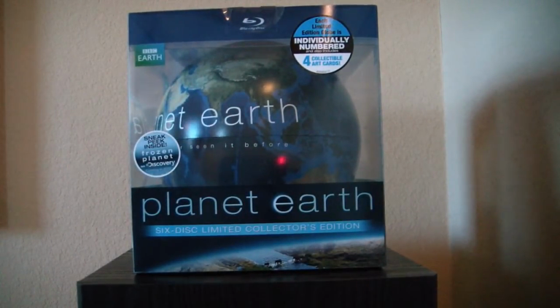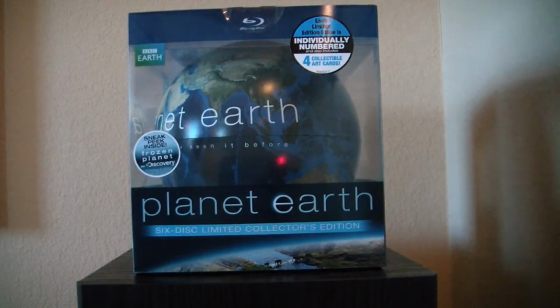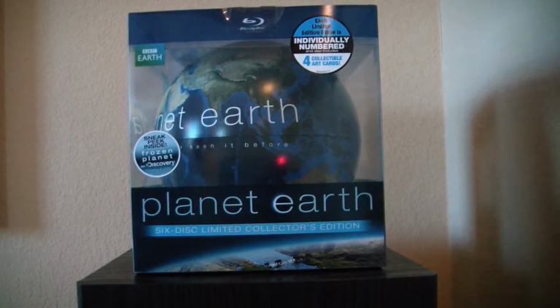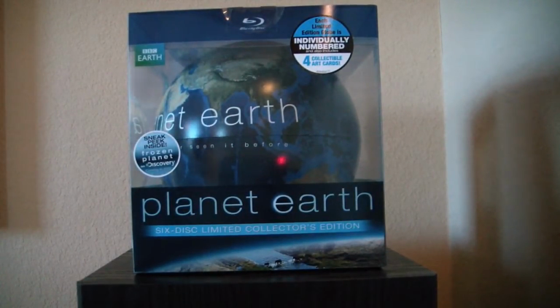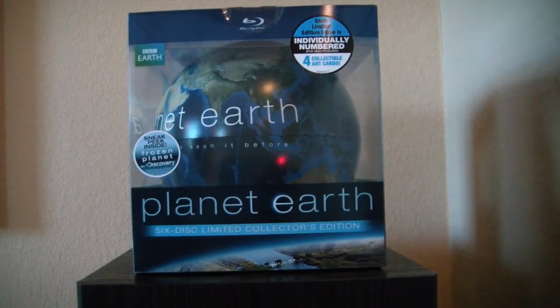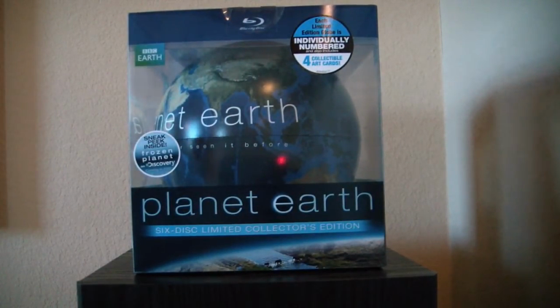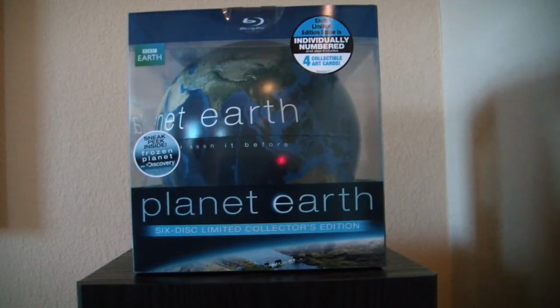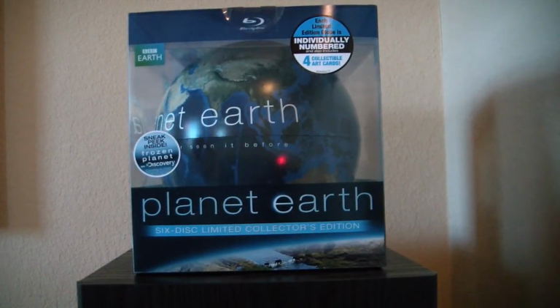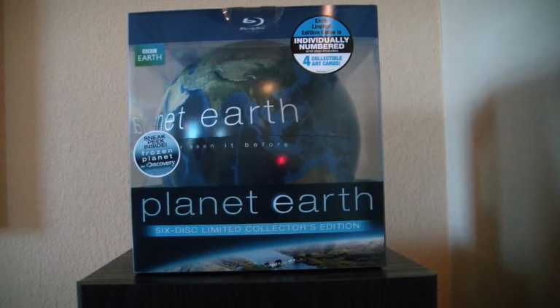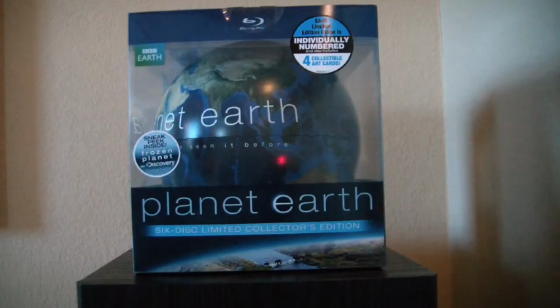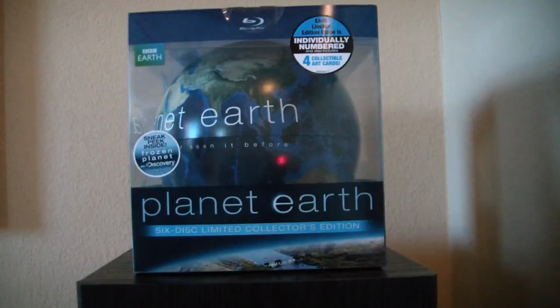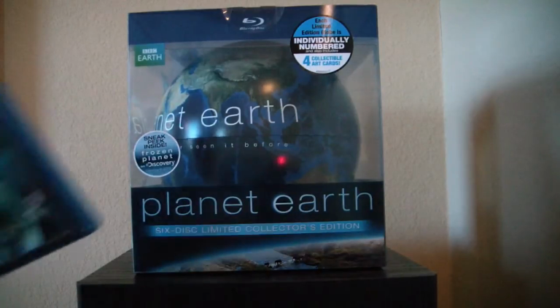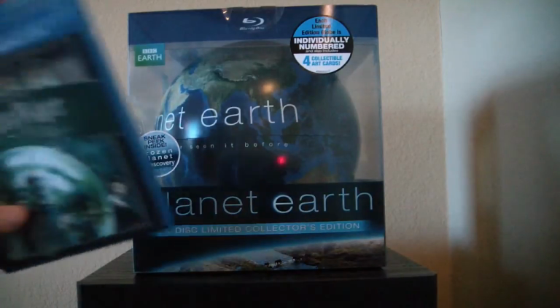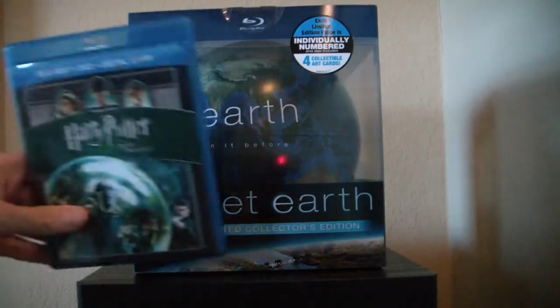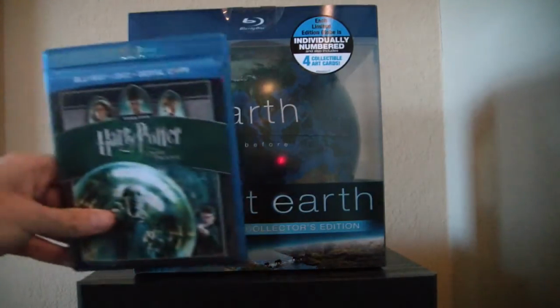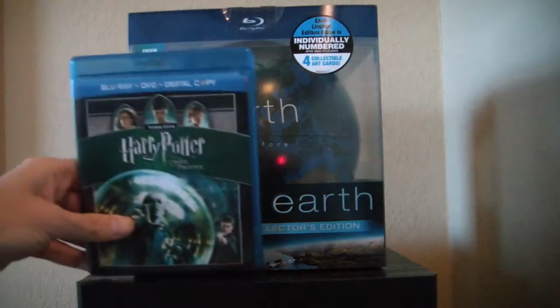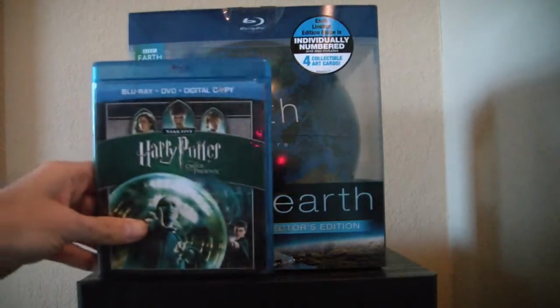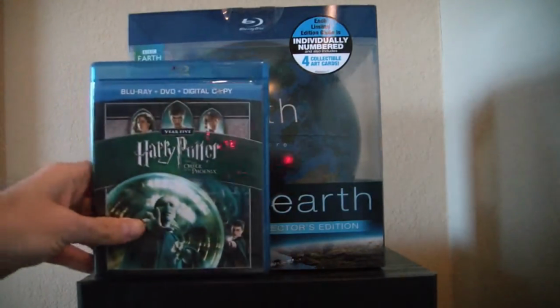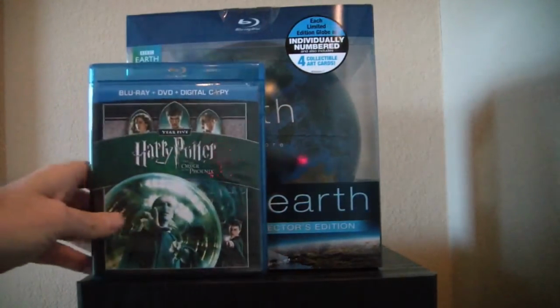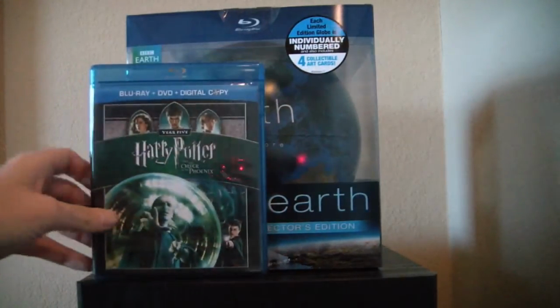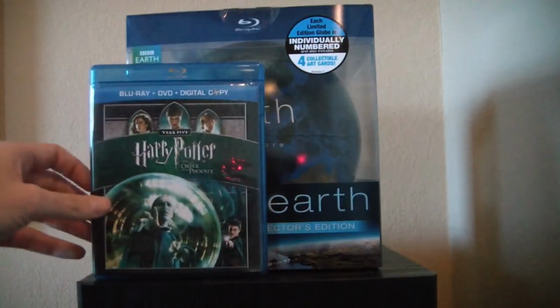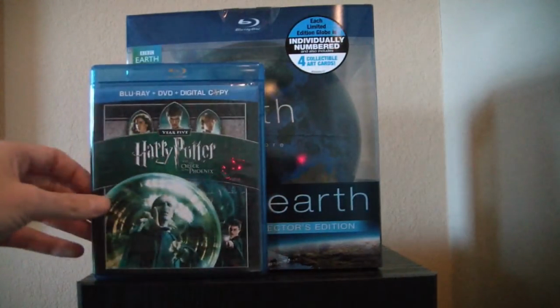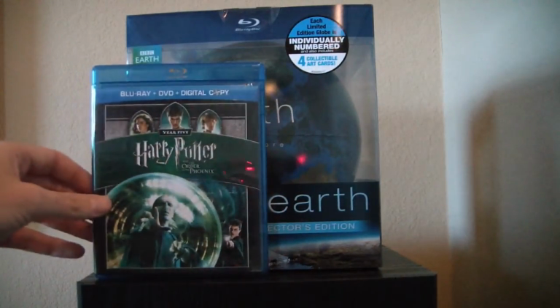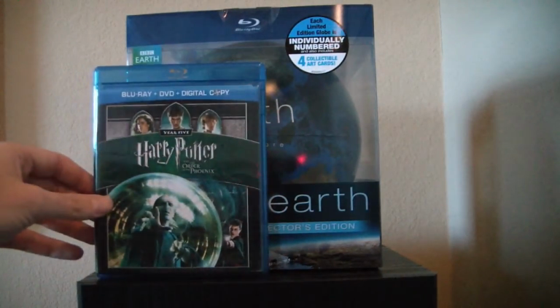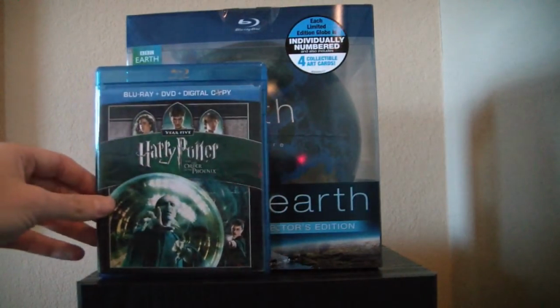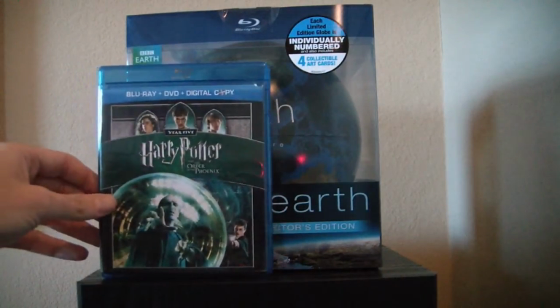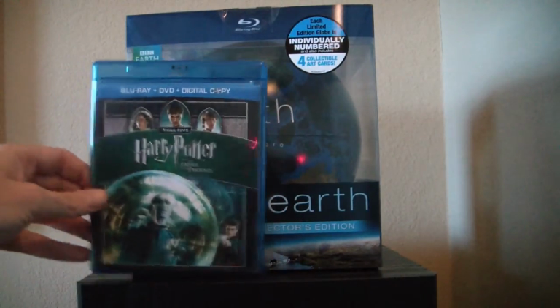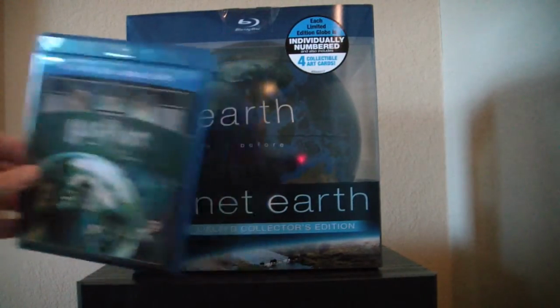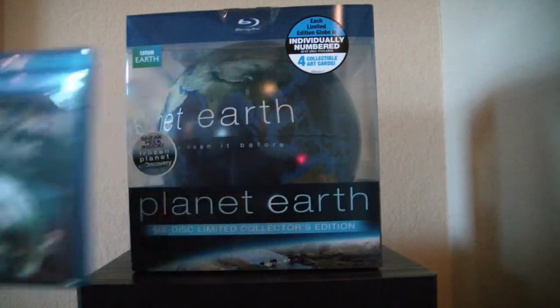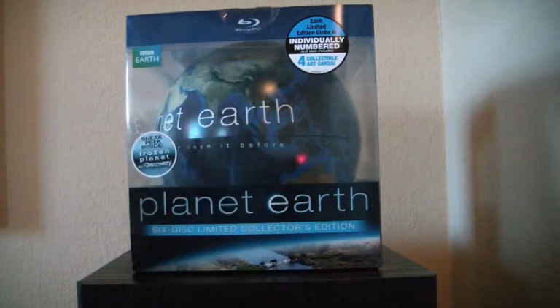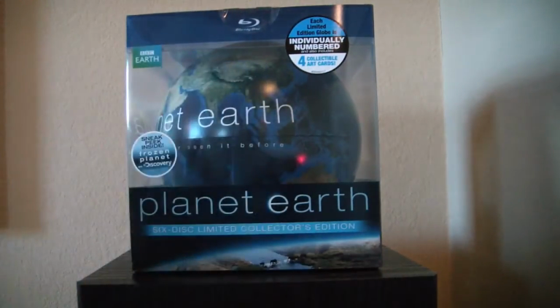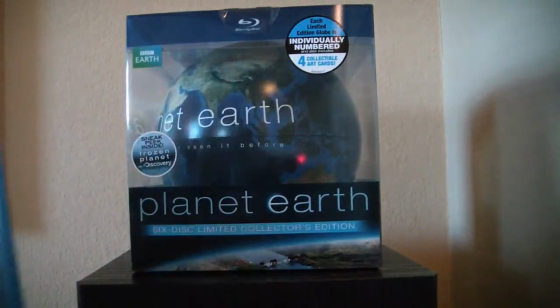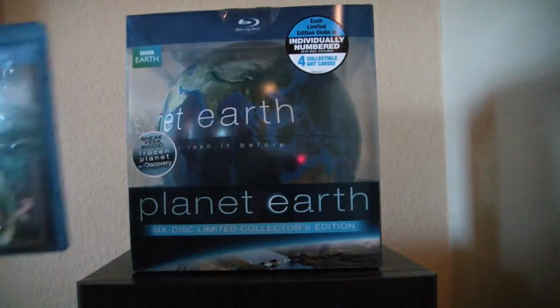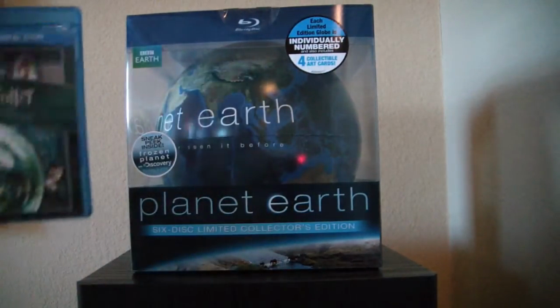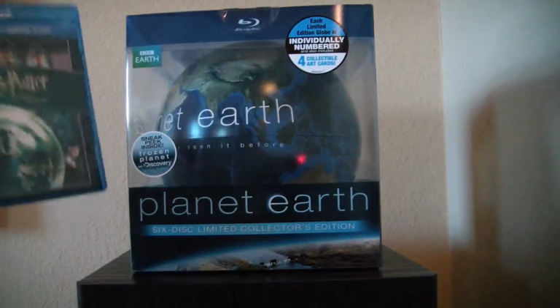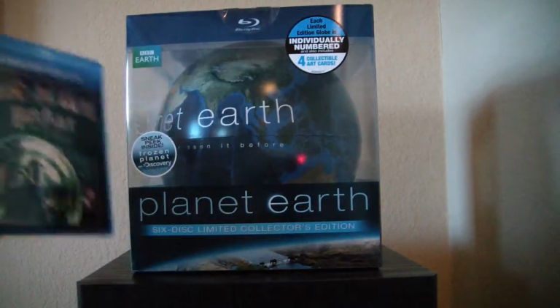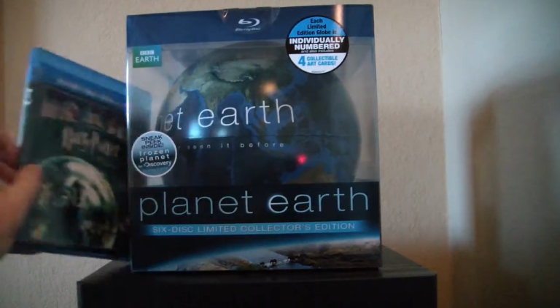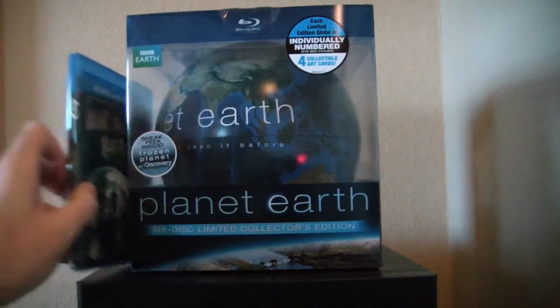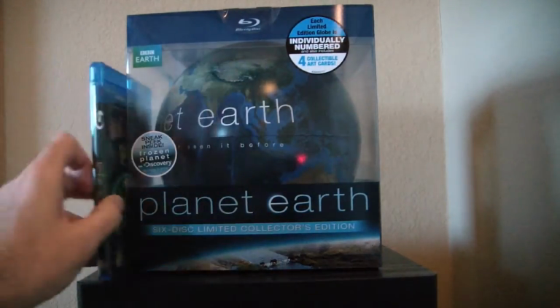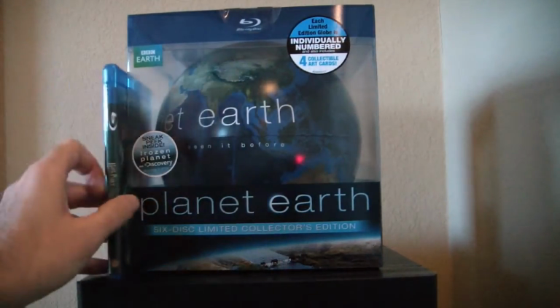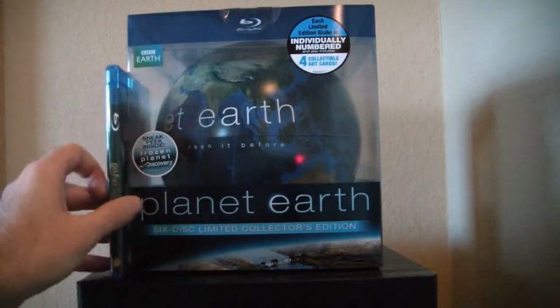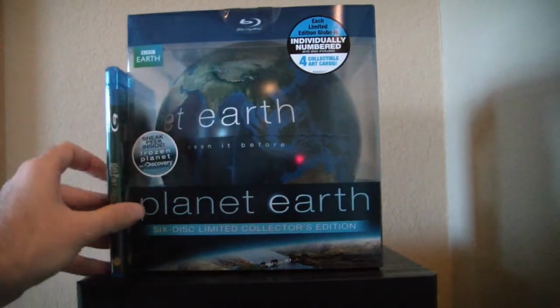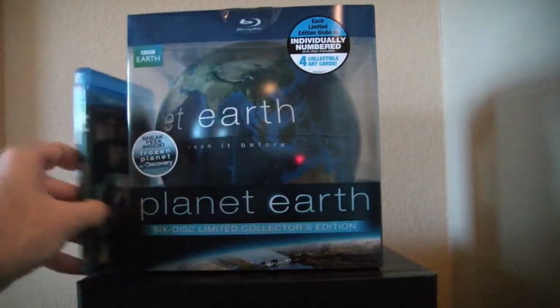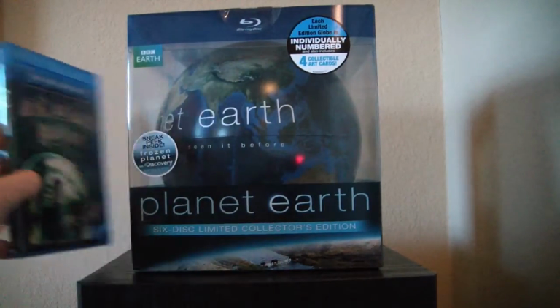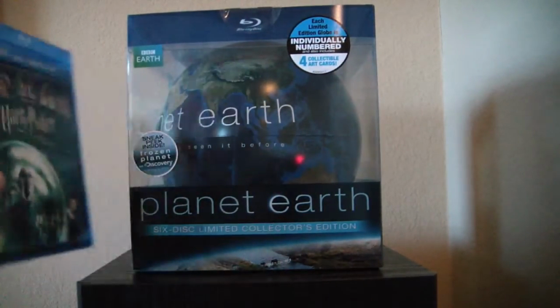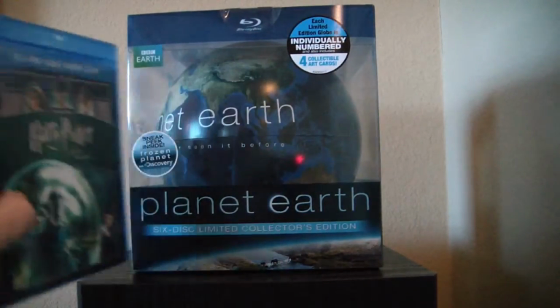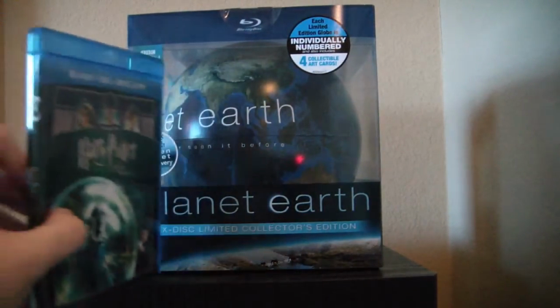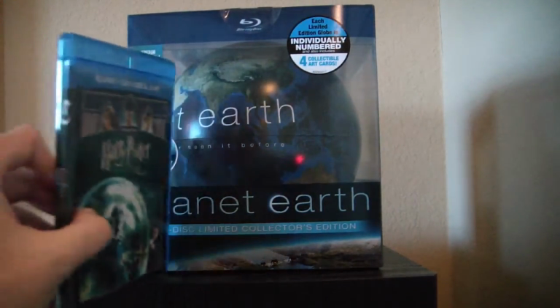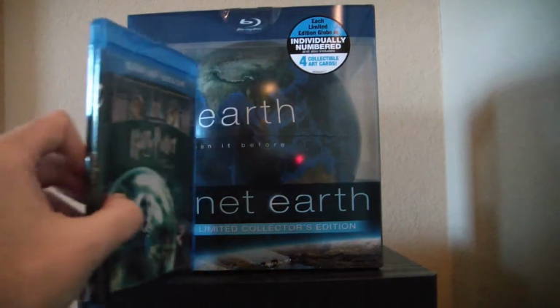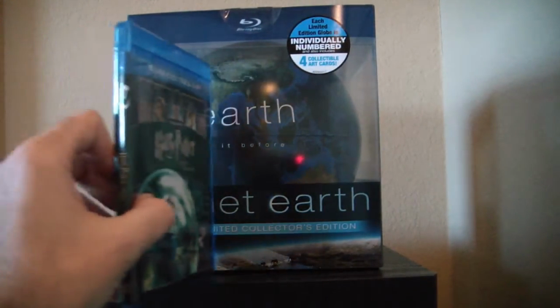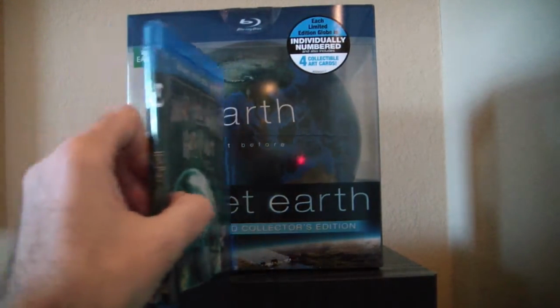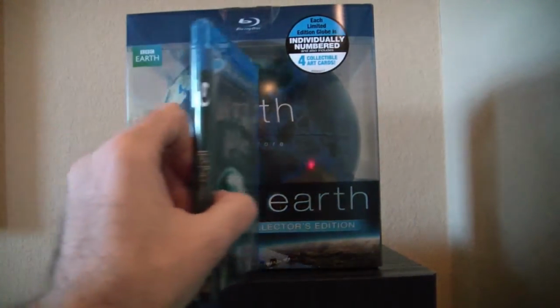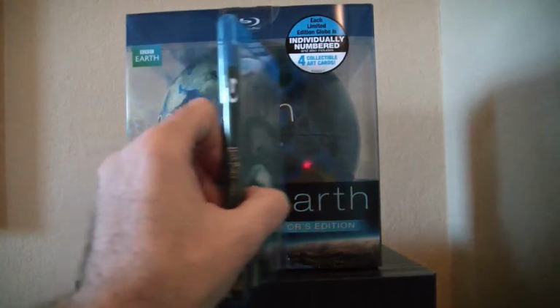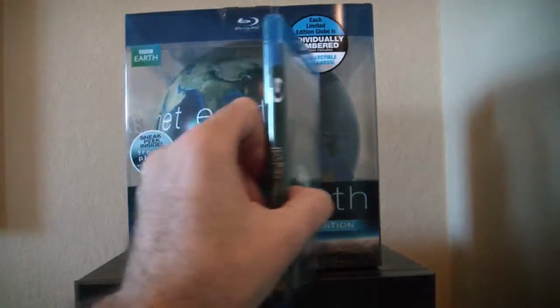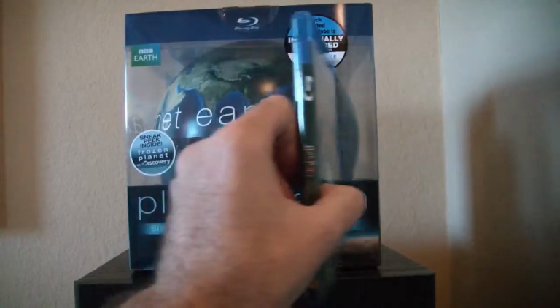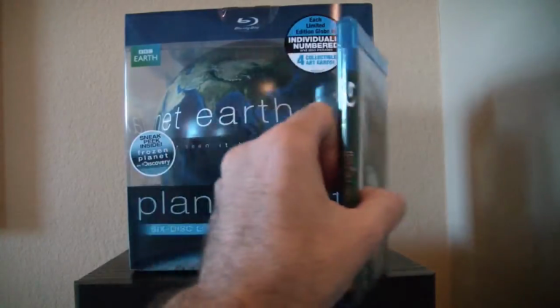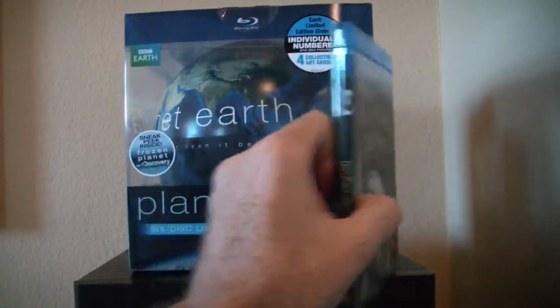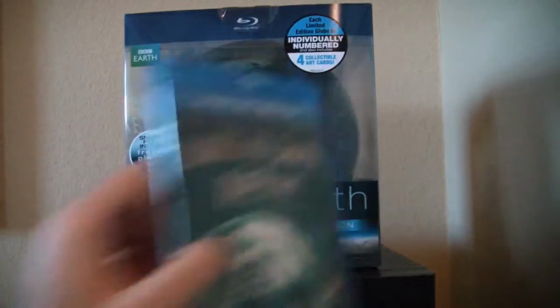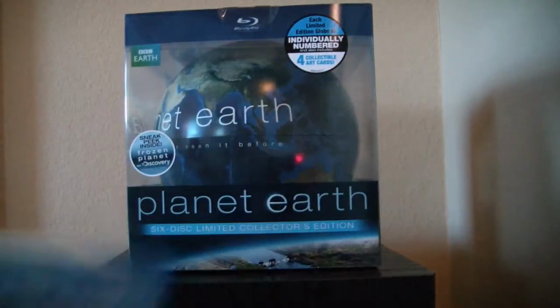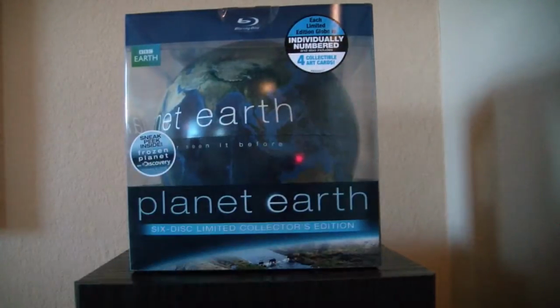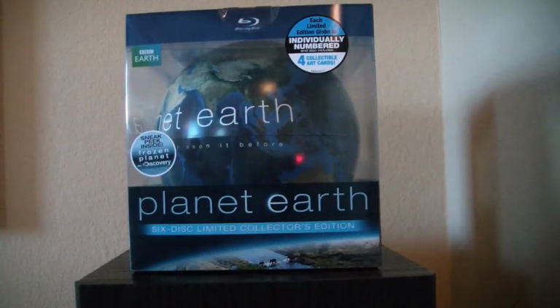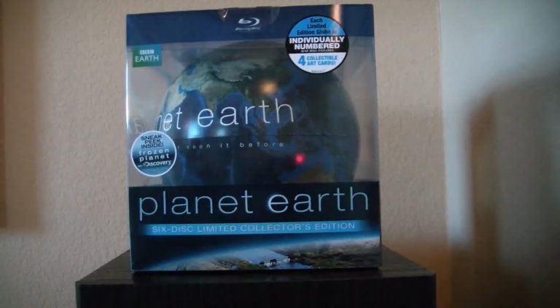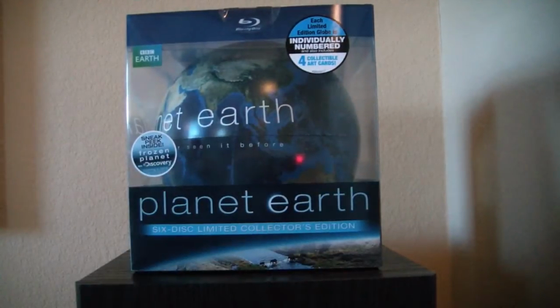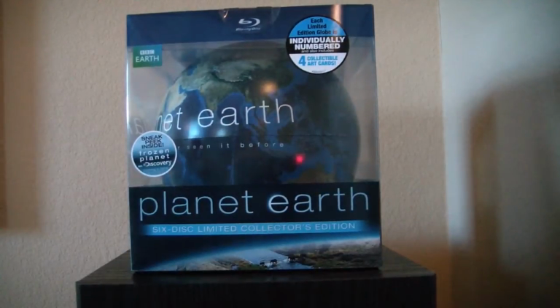Let me show you how huge it is. Here's a normal Blu-ray case, and here's this. So it's going to take up quite a lot of real estate, okay?